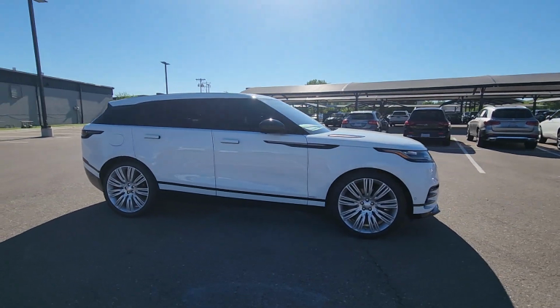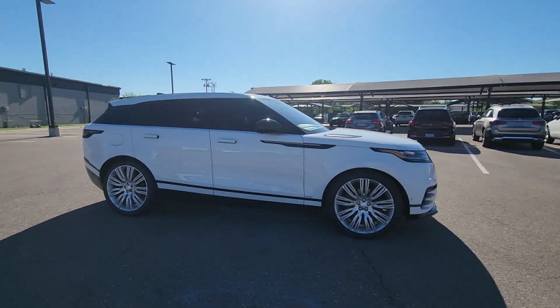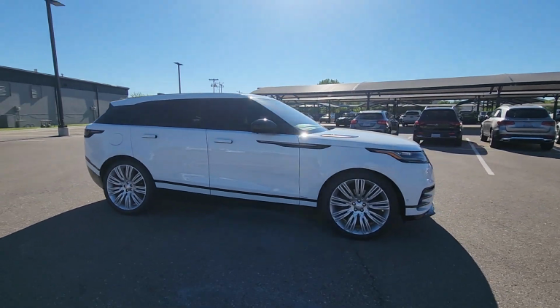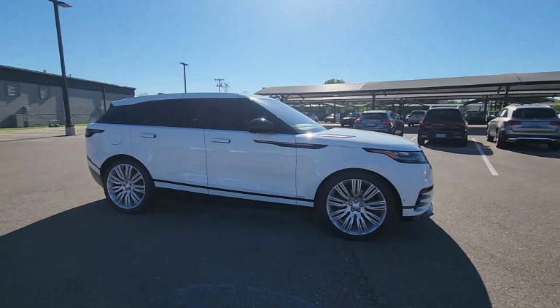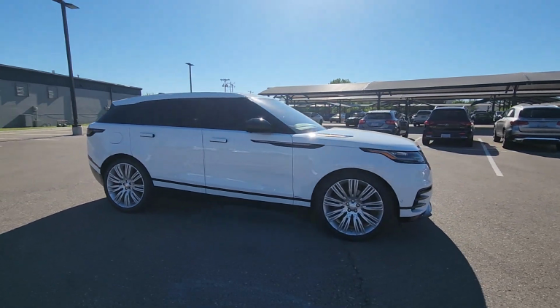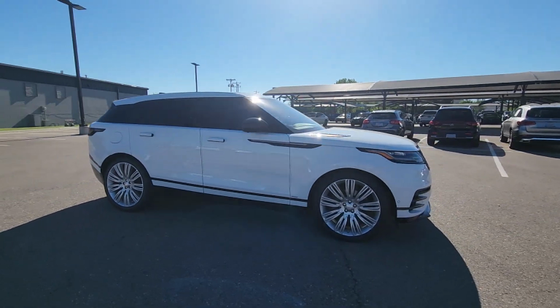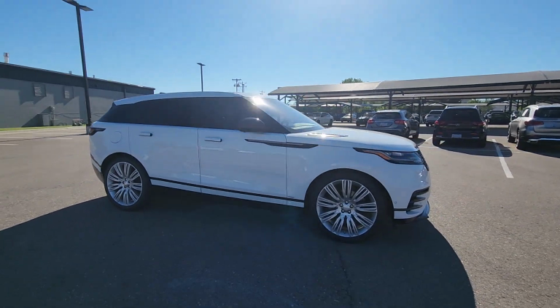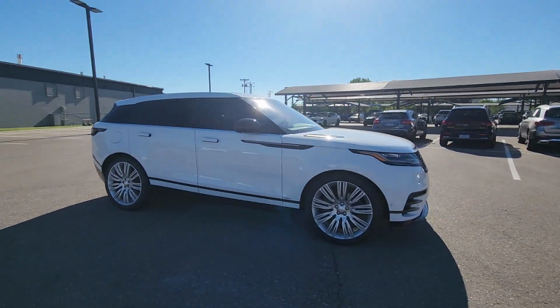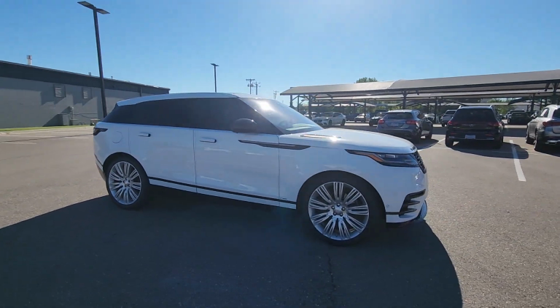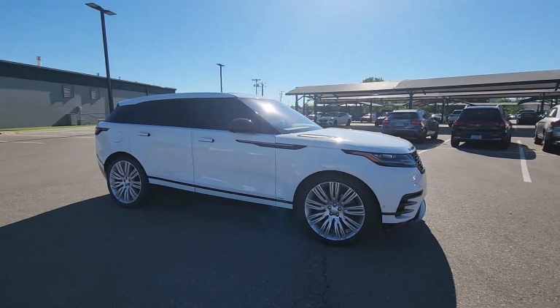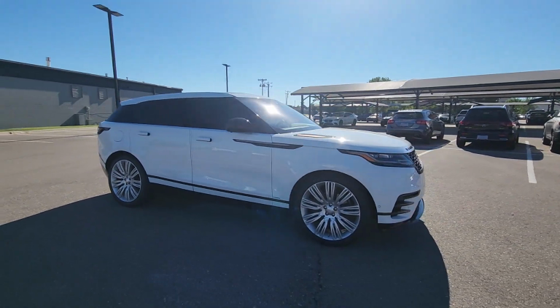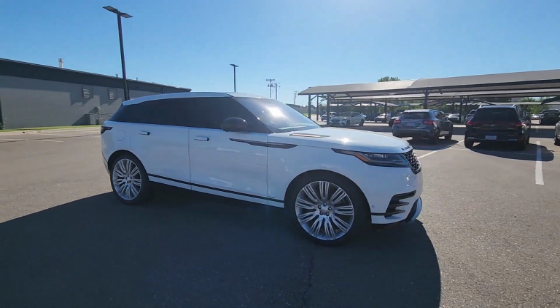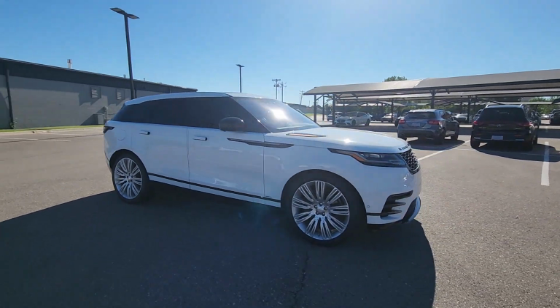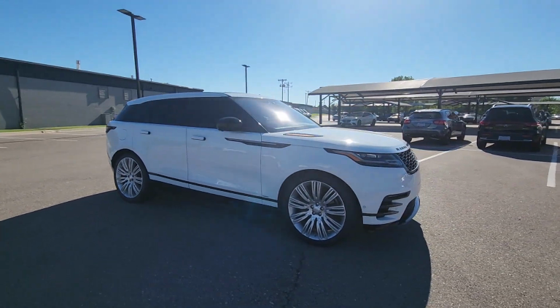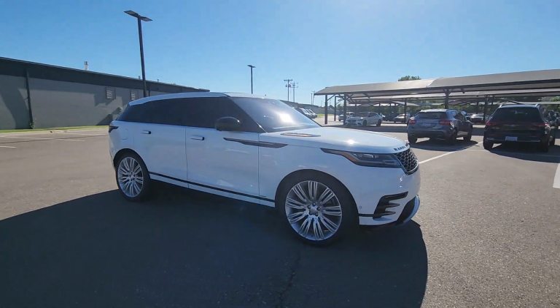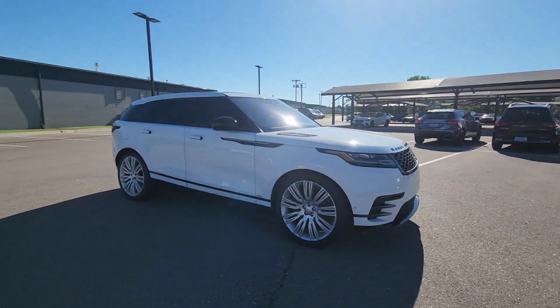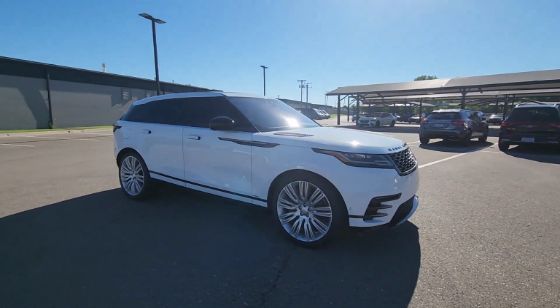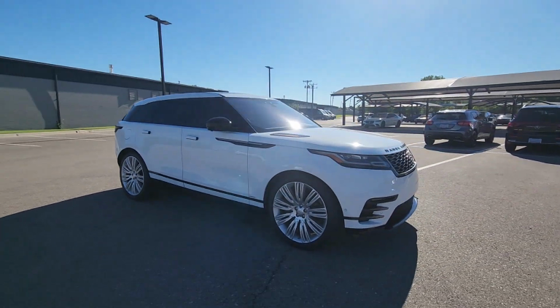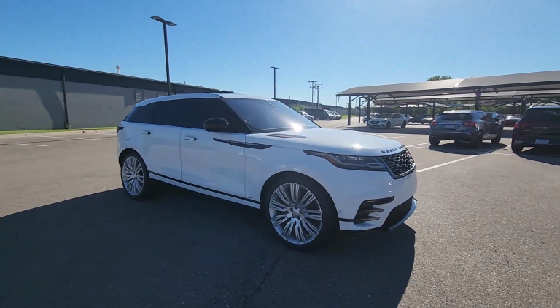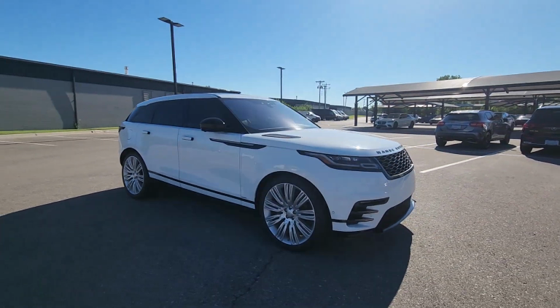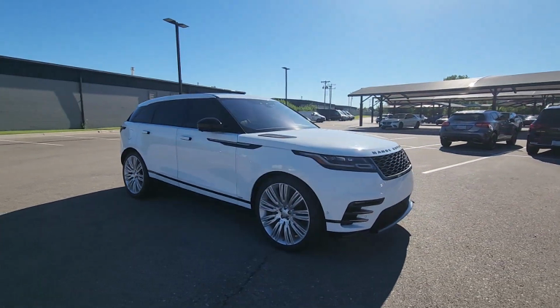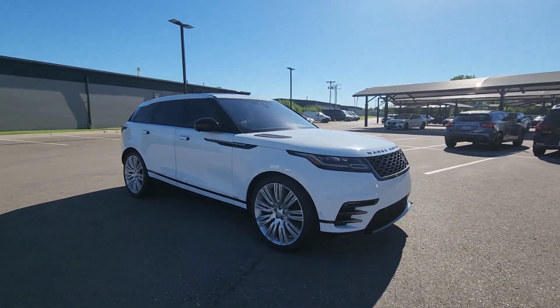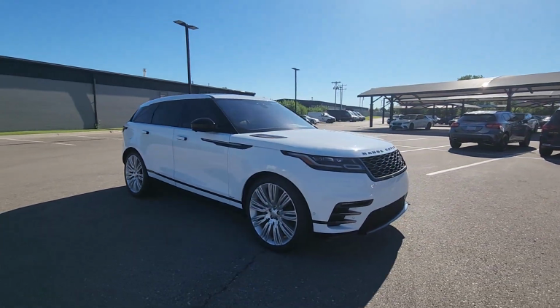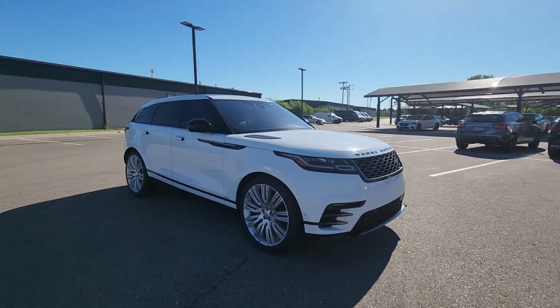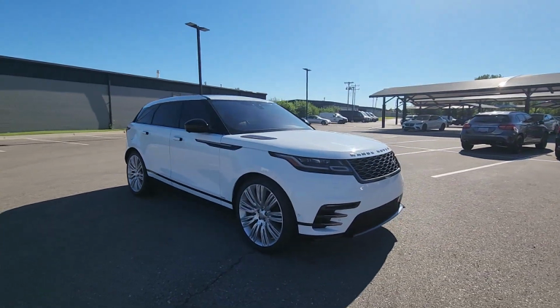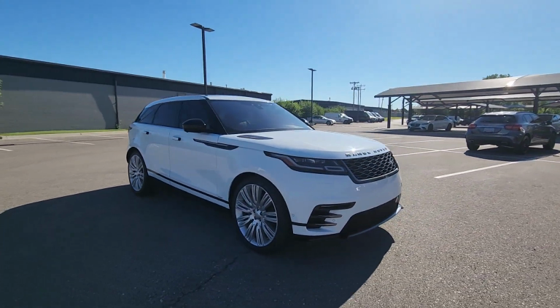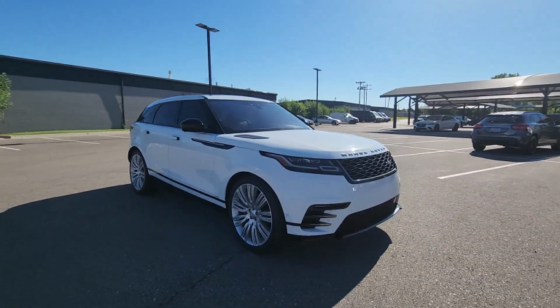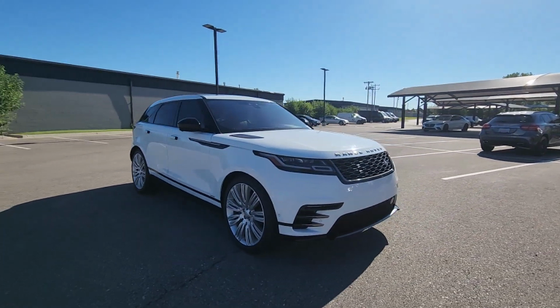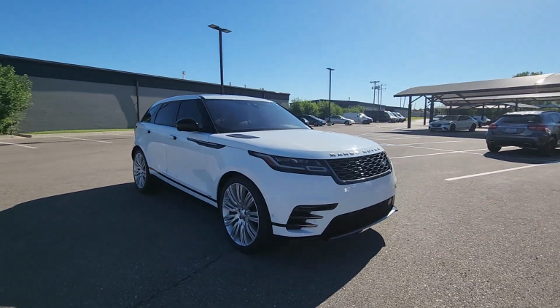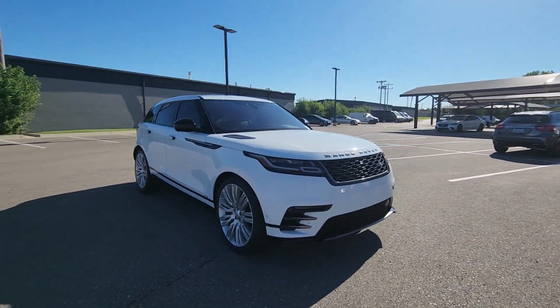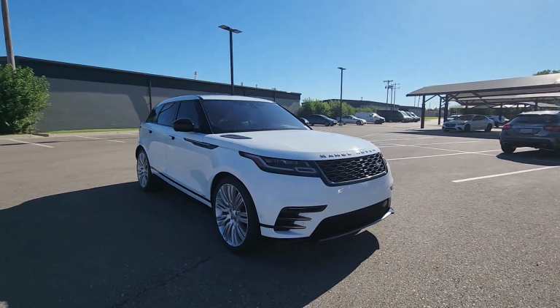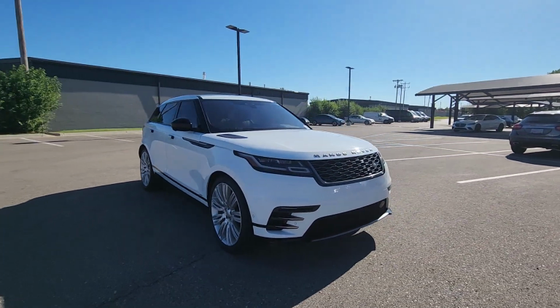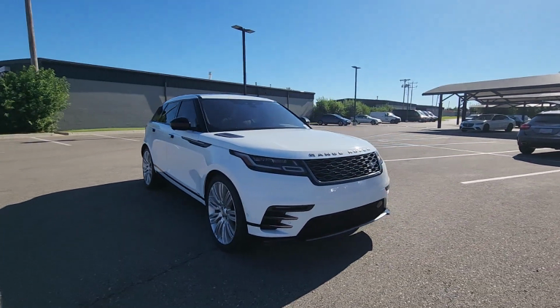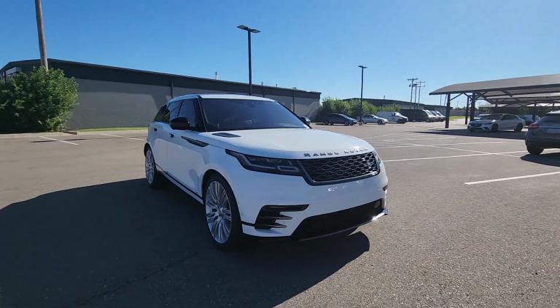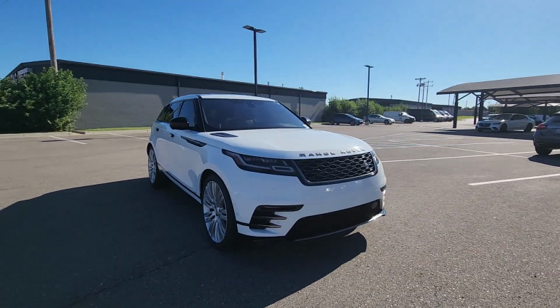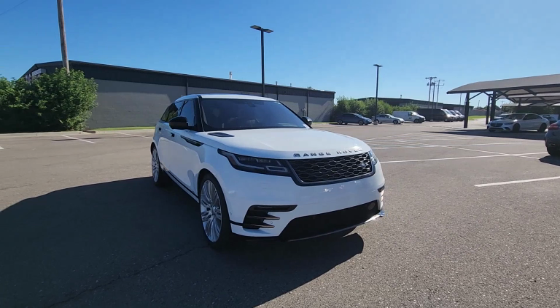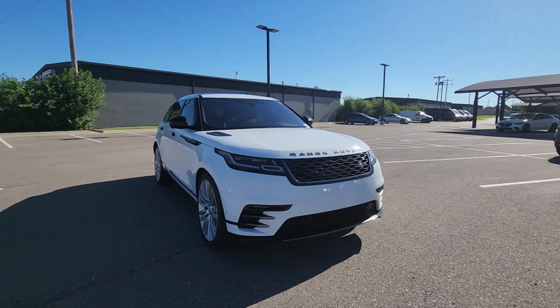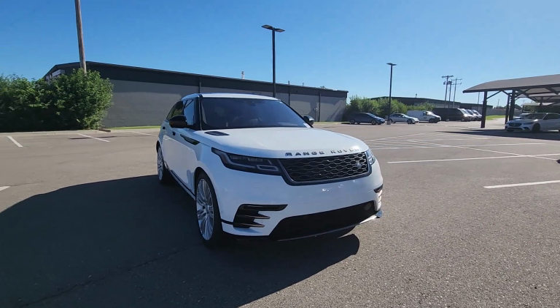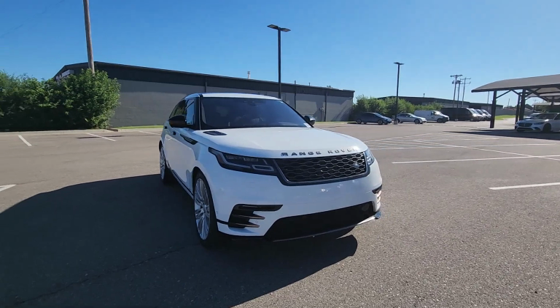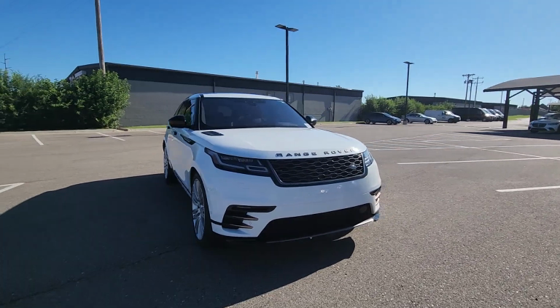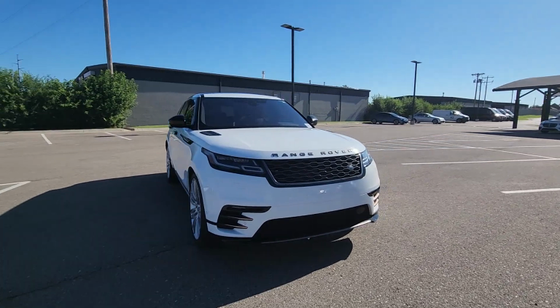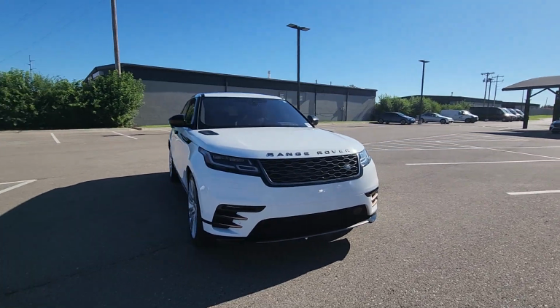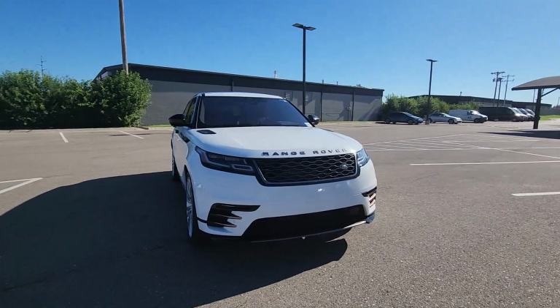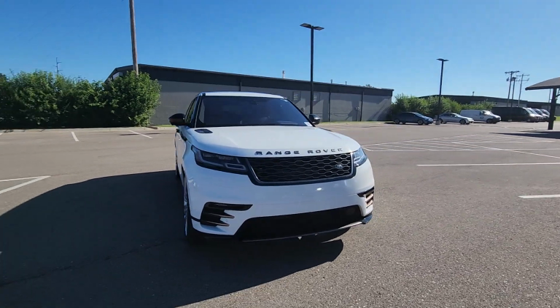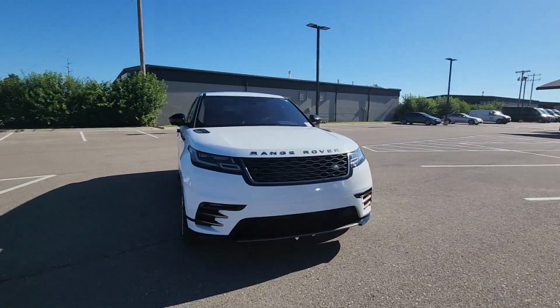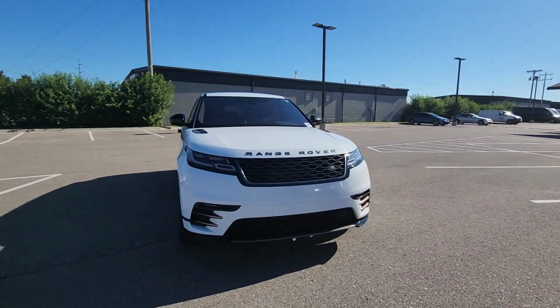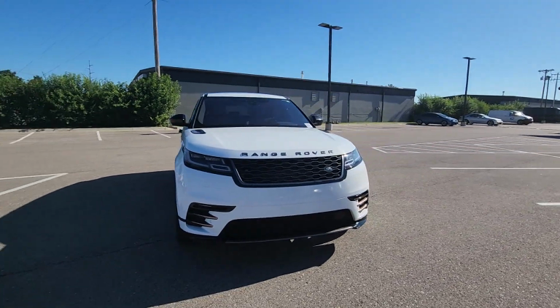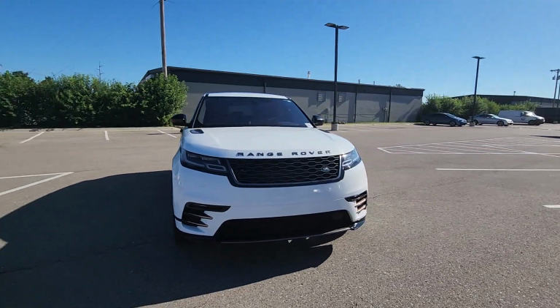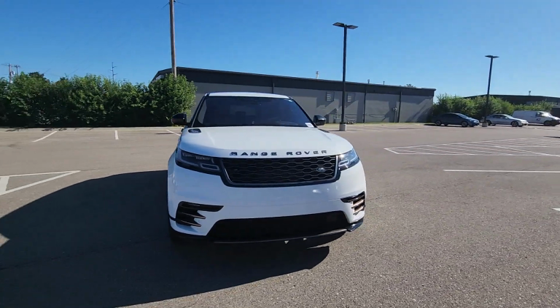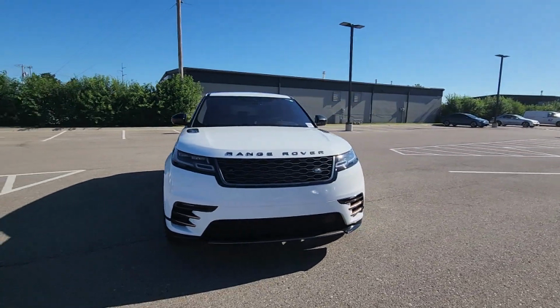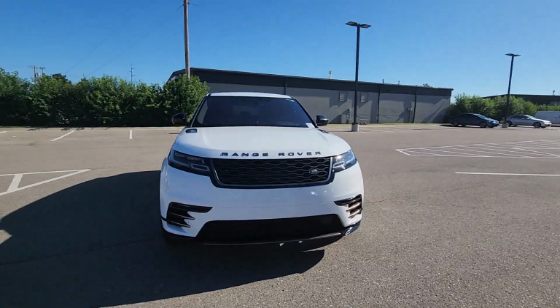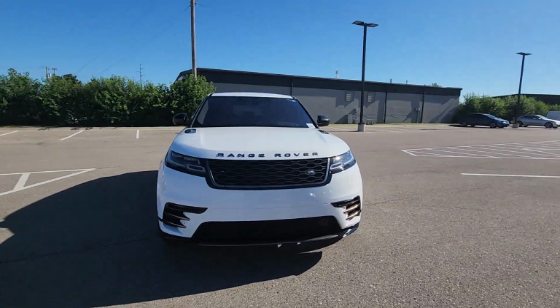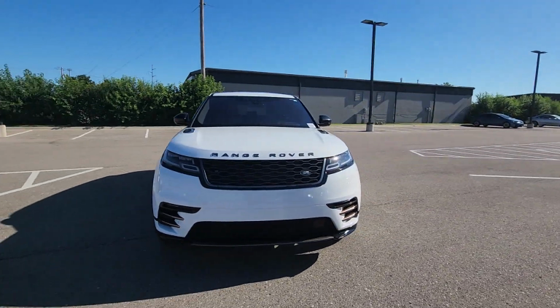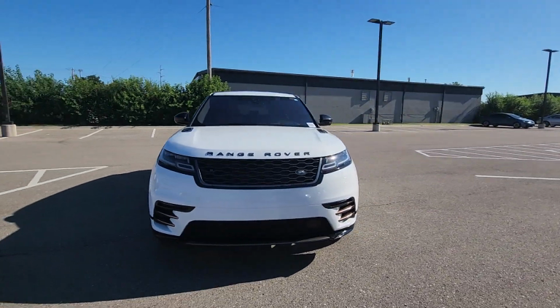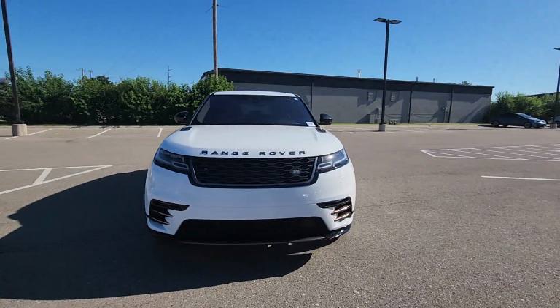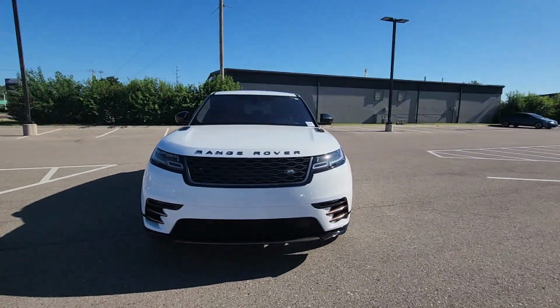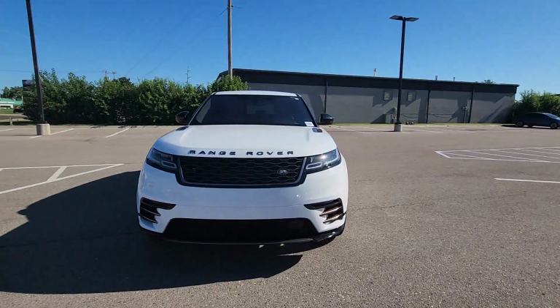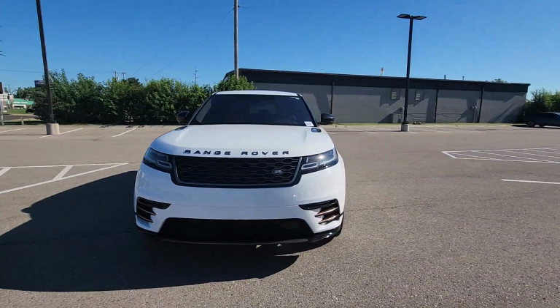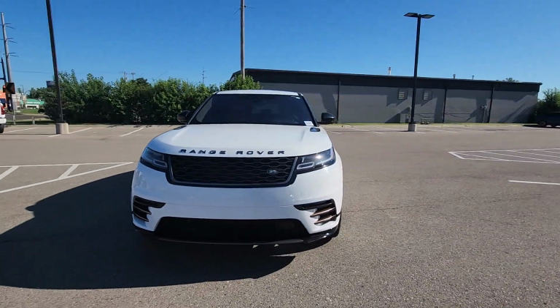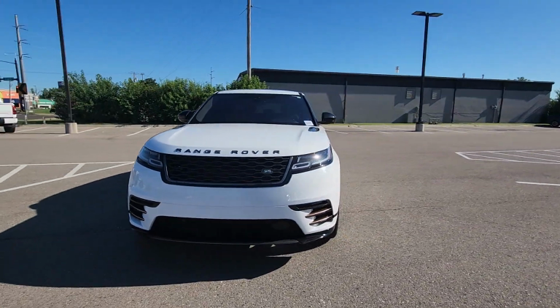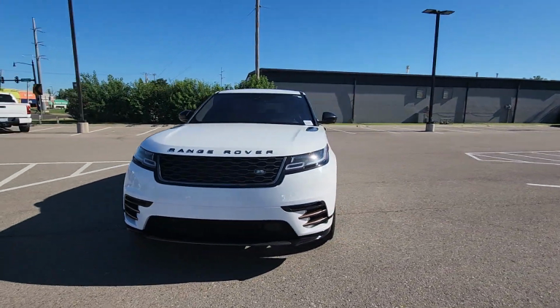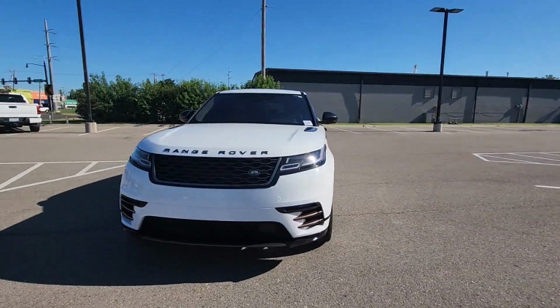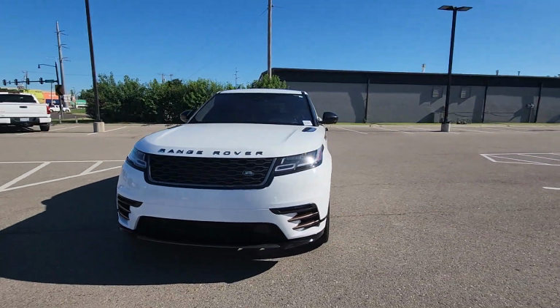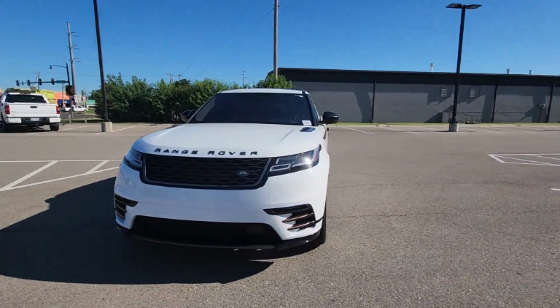This Range Rover Velar offers exceptional build quality and tasteful design. And it's waiting just for you.